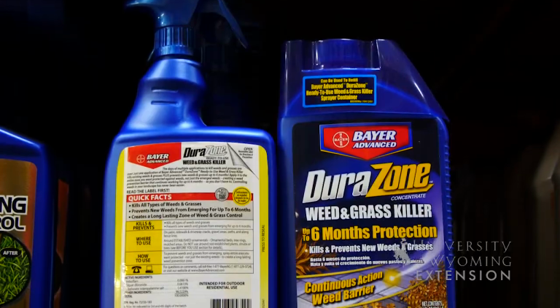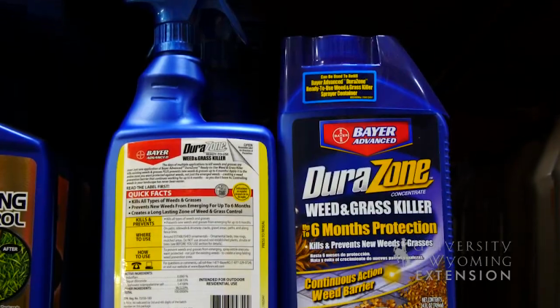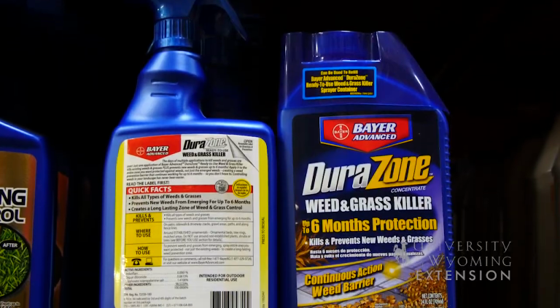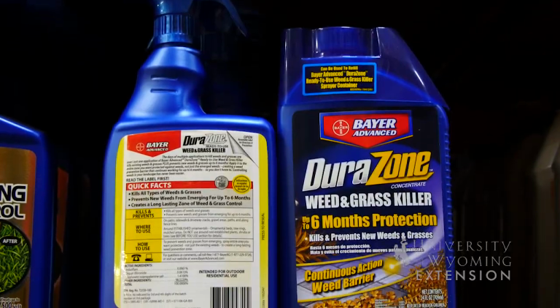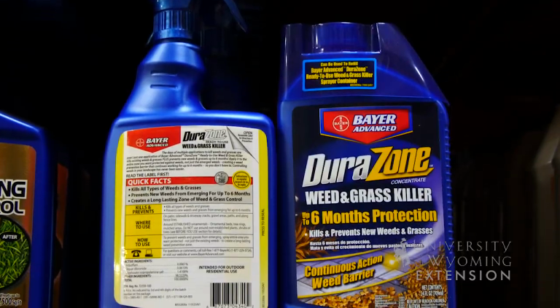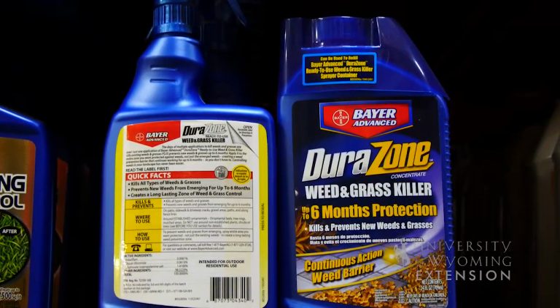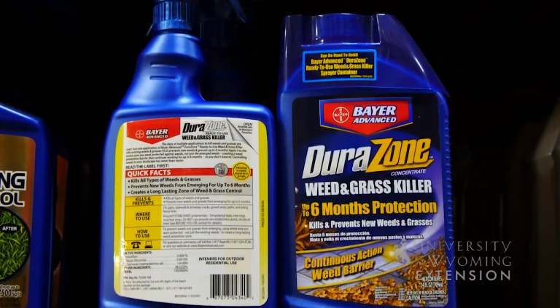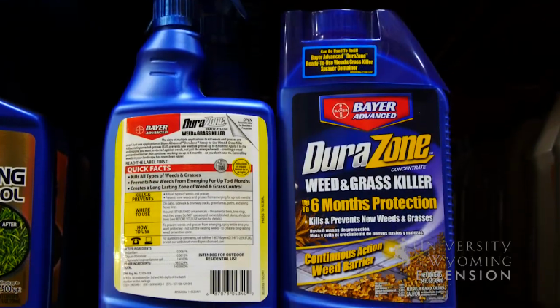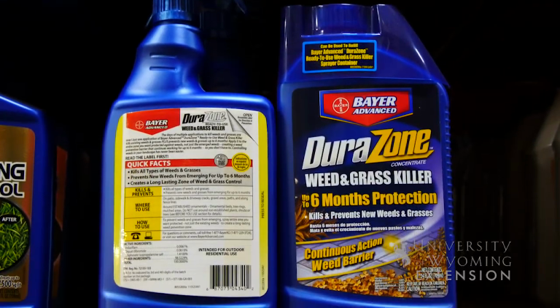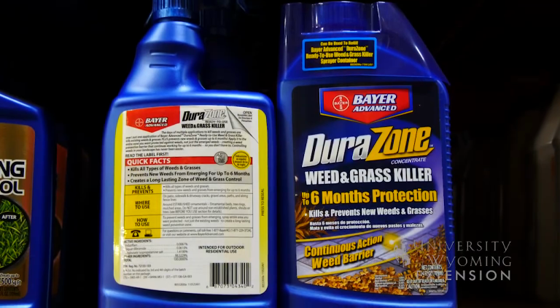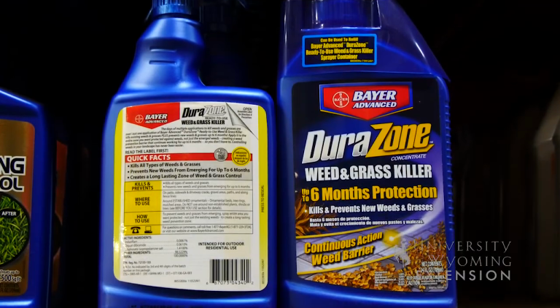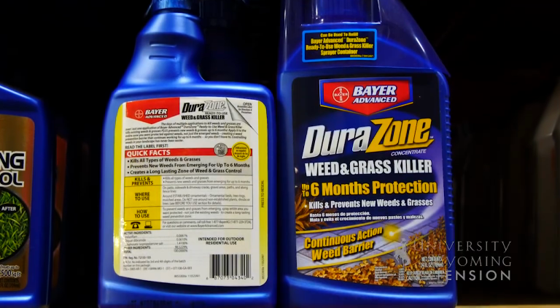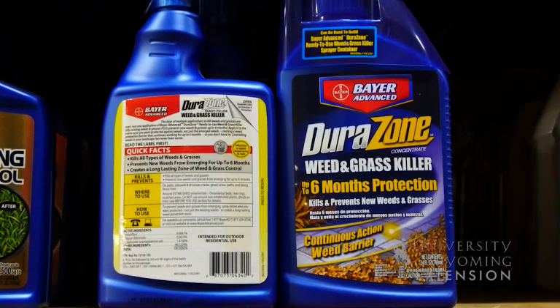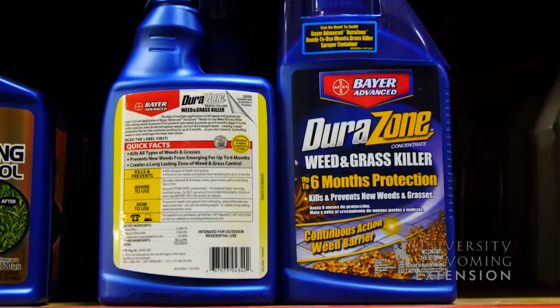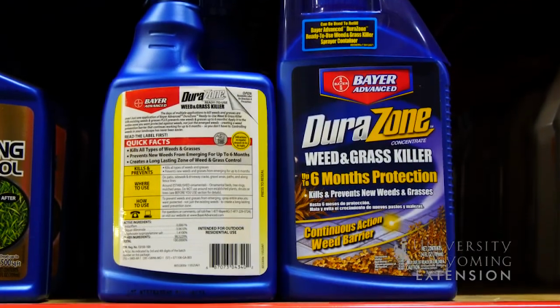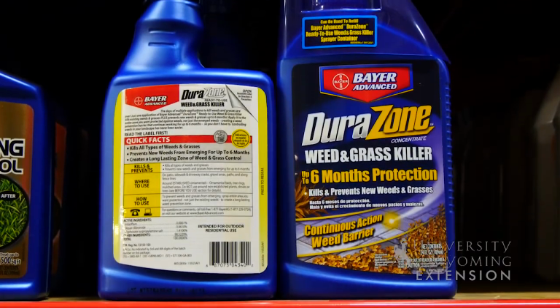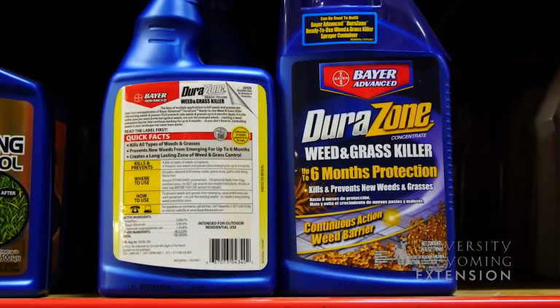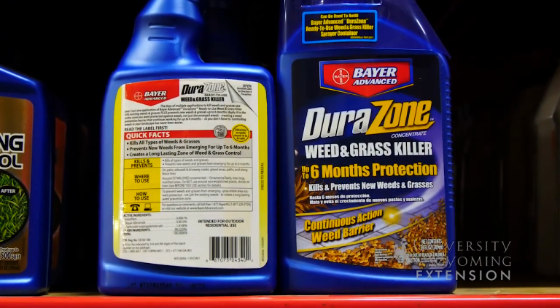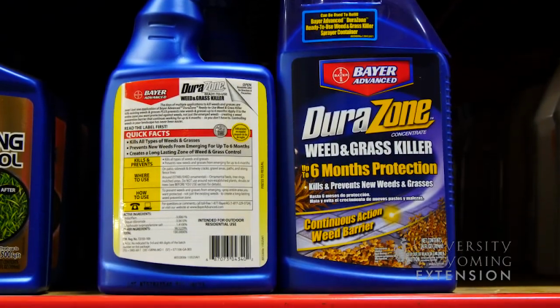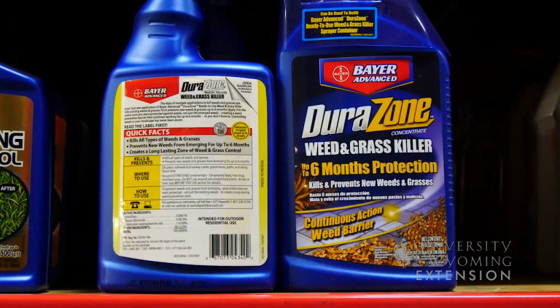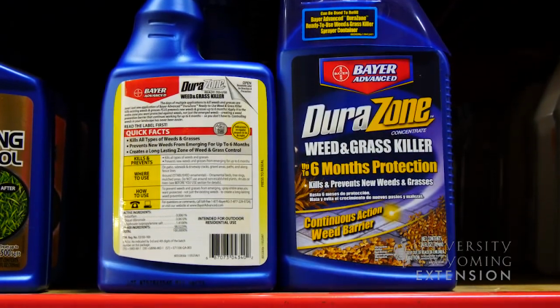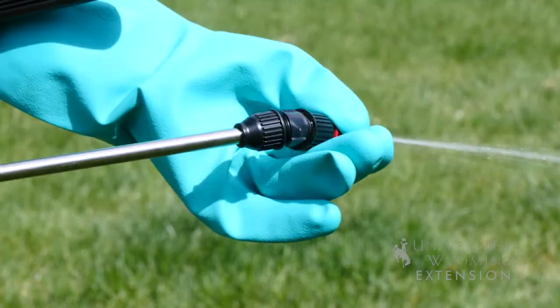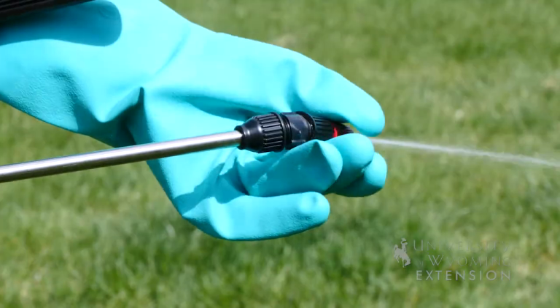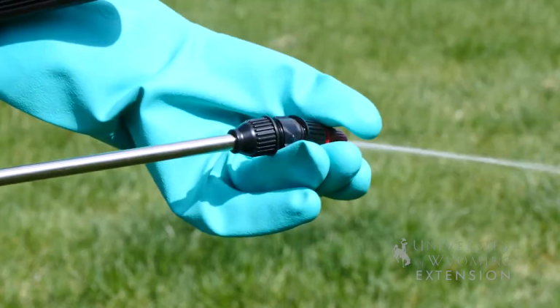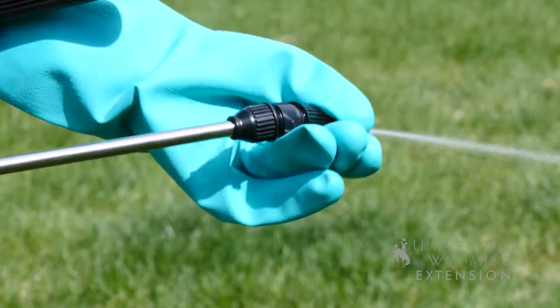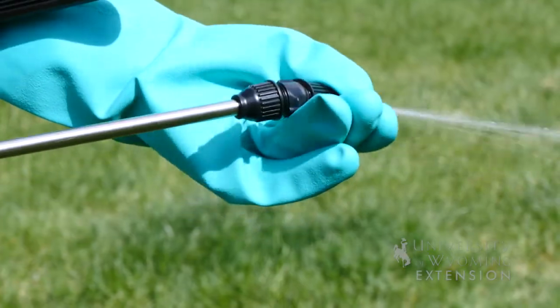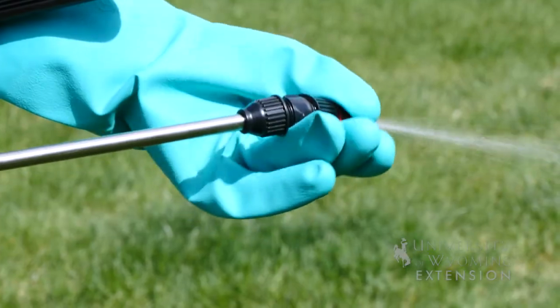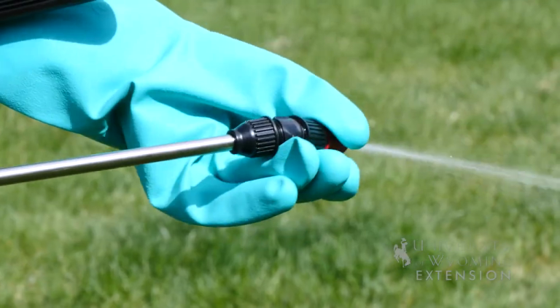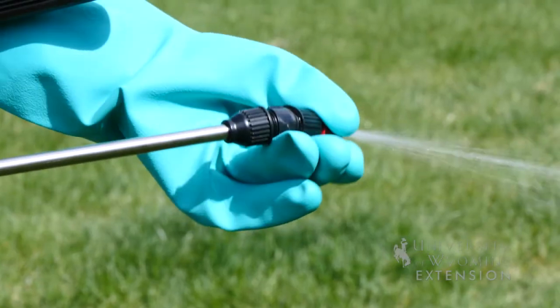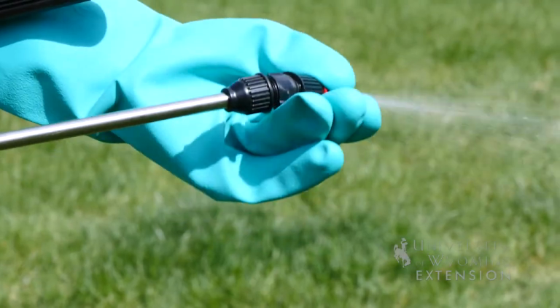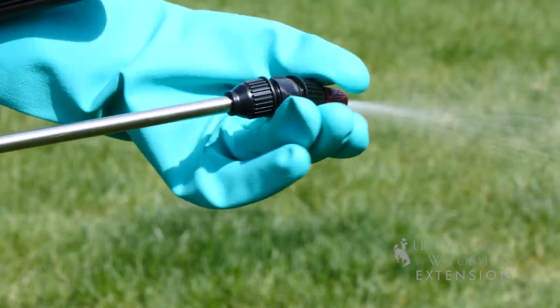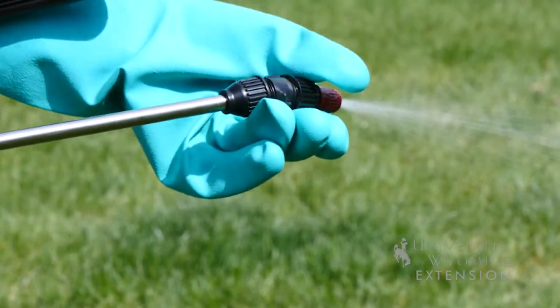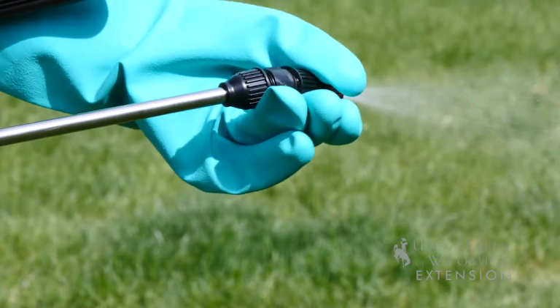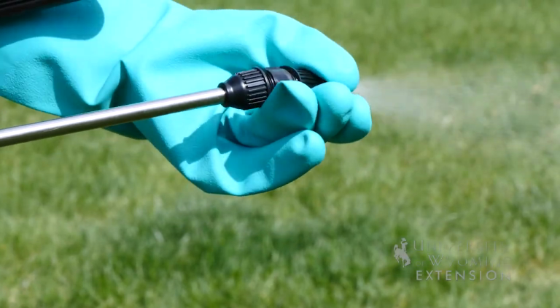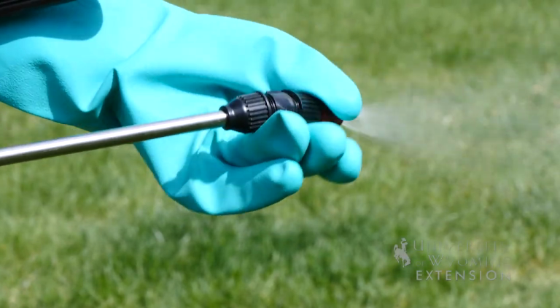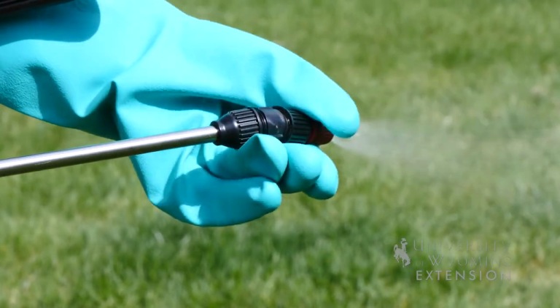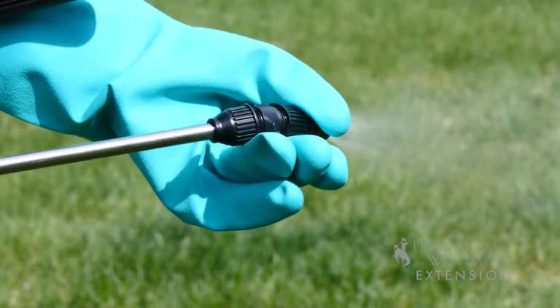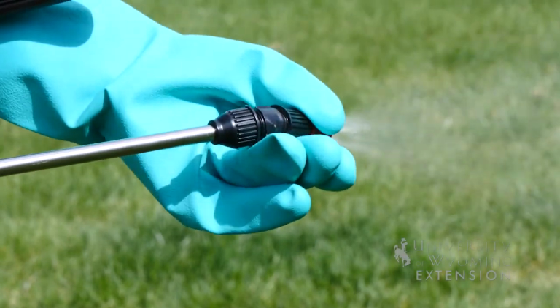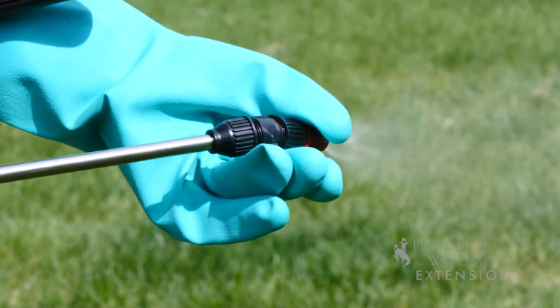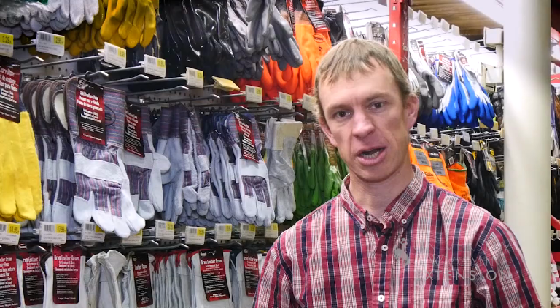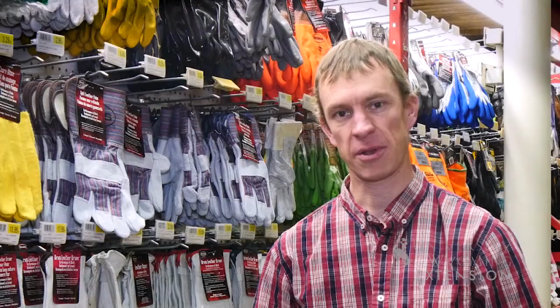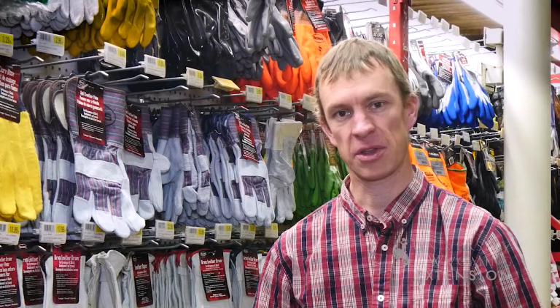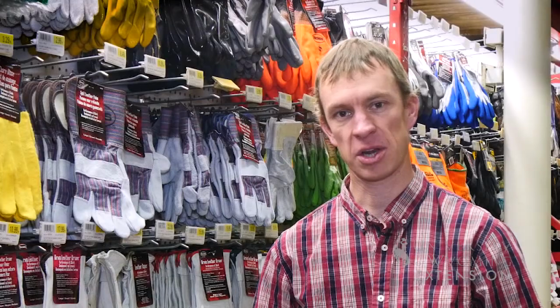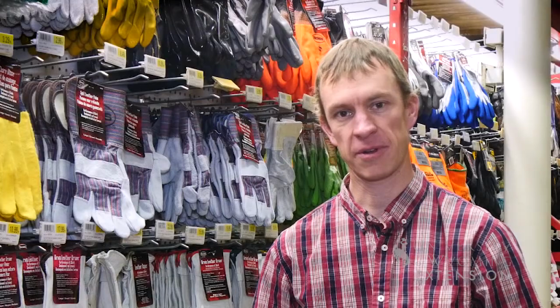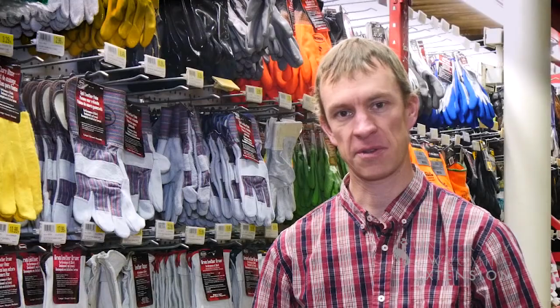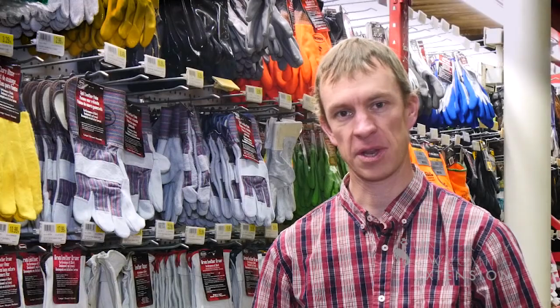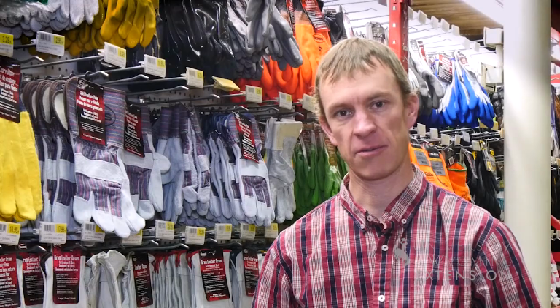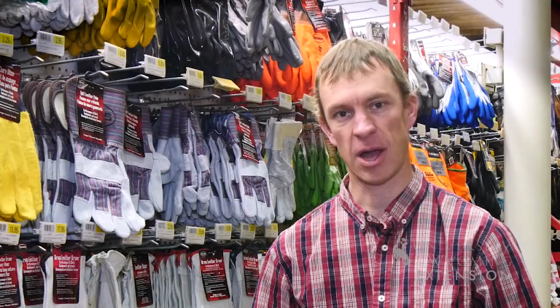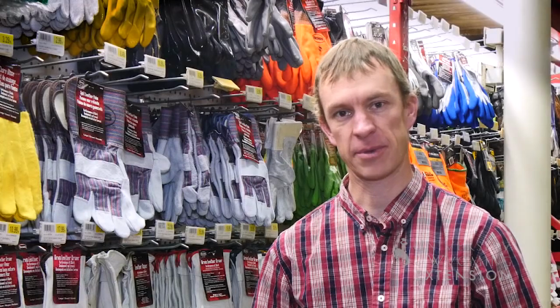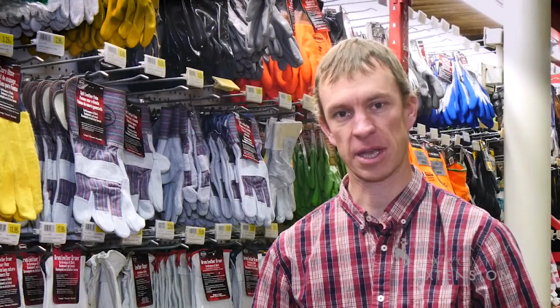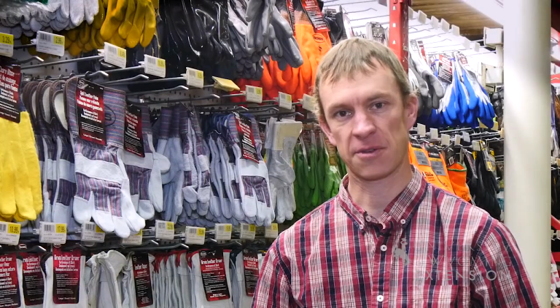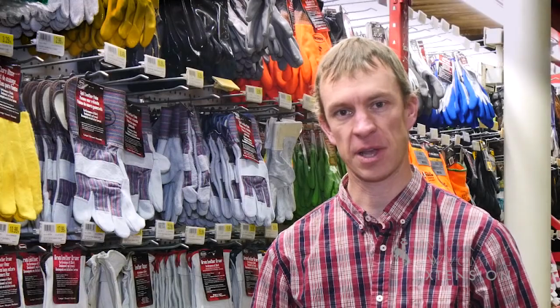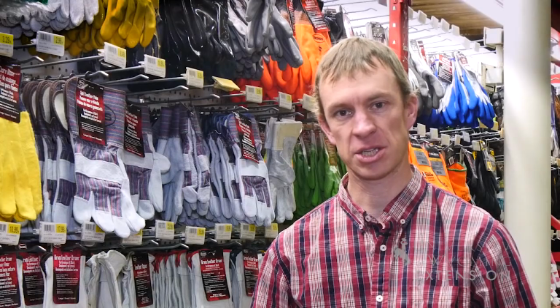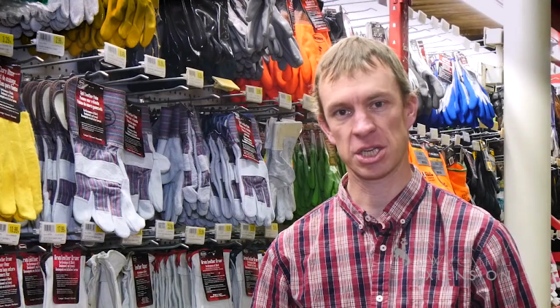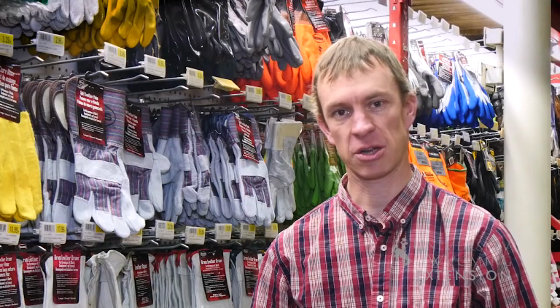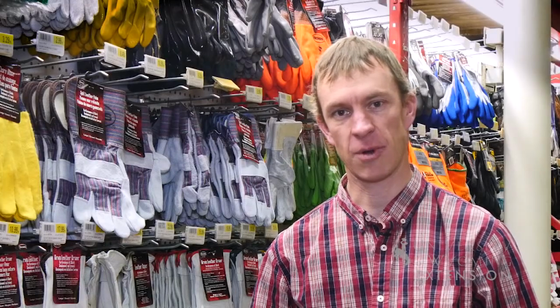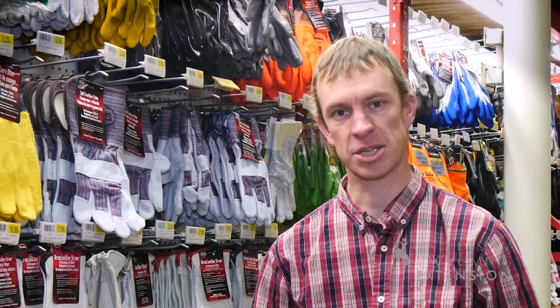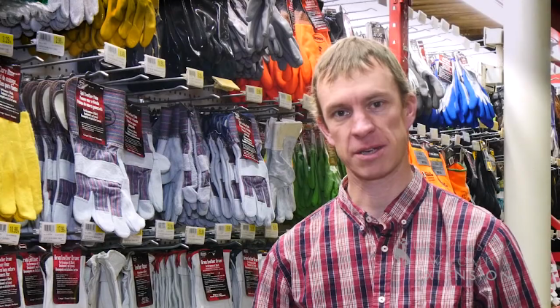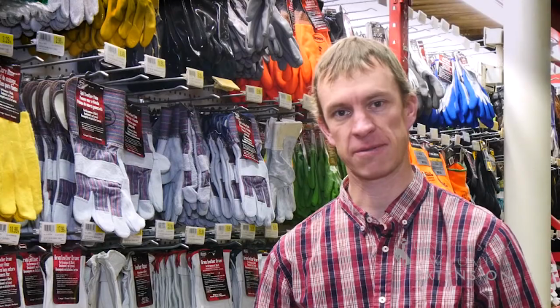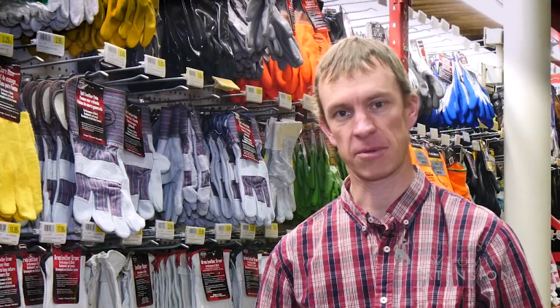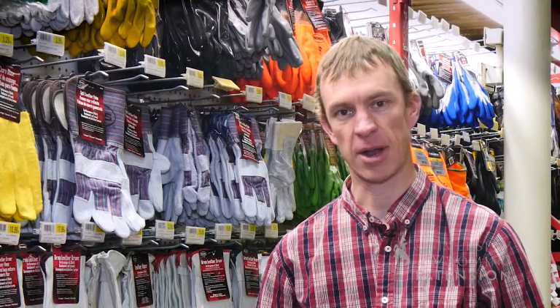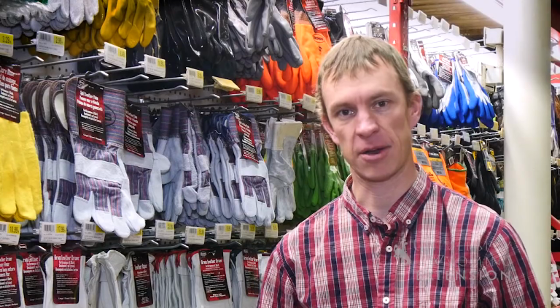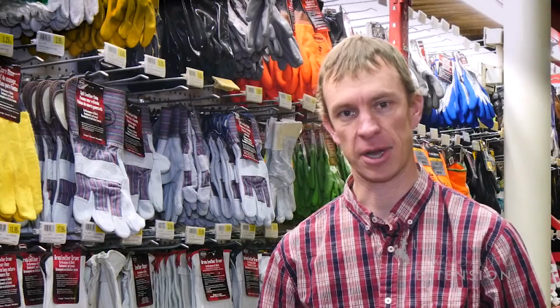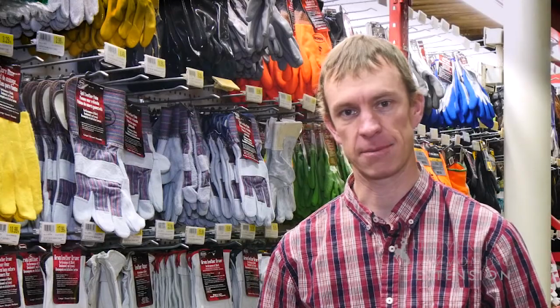Next time you're purchasing pesticides, make sure you have the correct gloves. This is Caleb Carter with the University of Wyoming Extension. You're watching From the Ground Up.